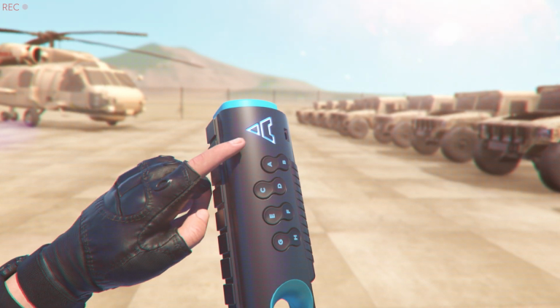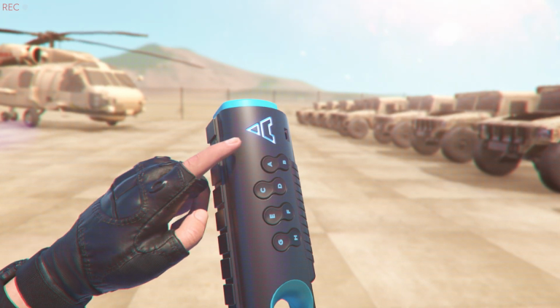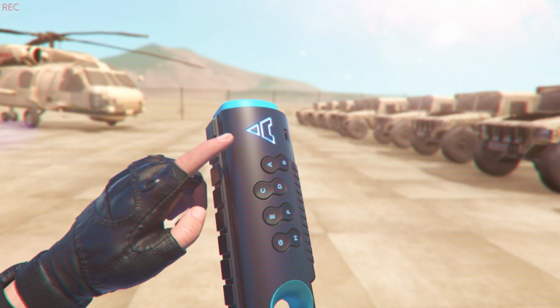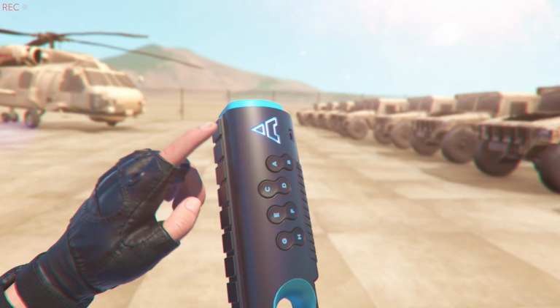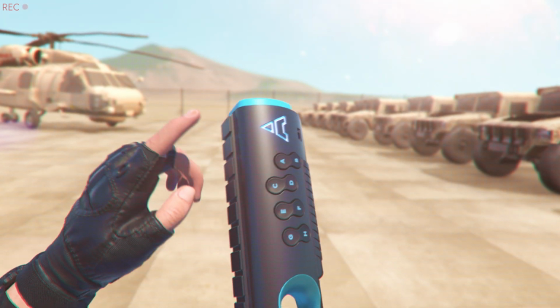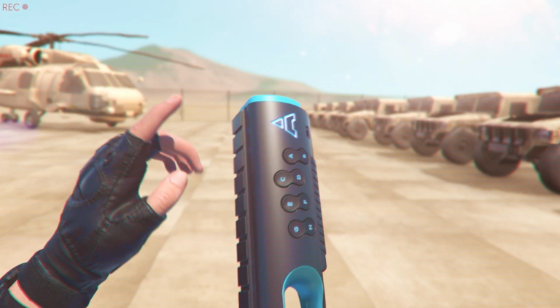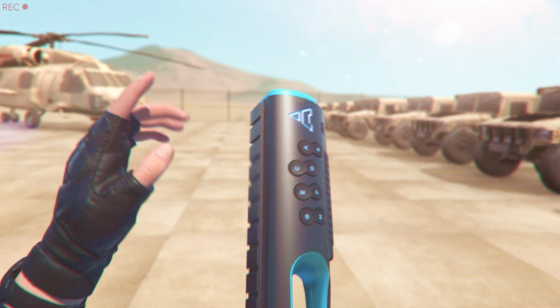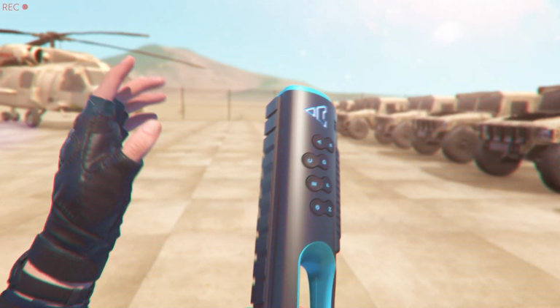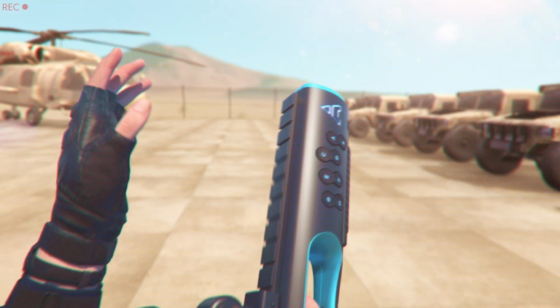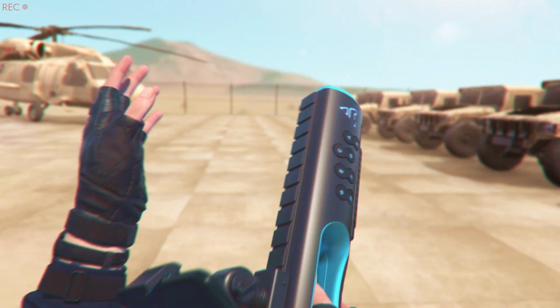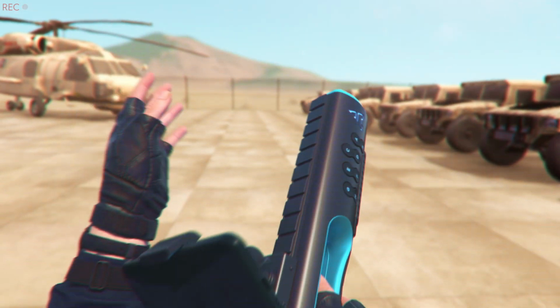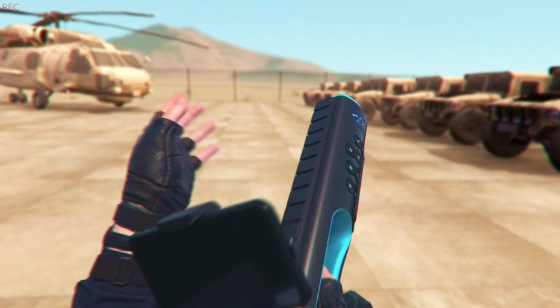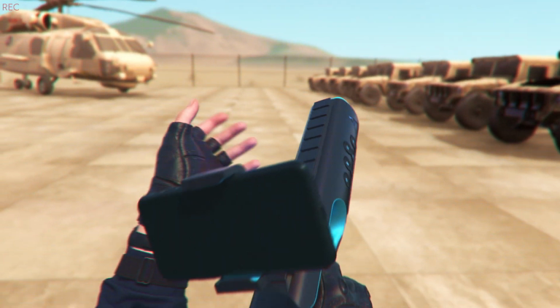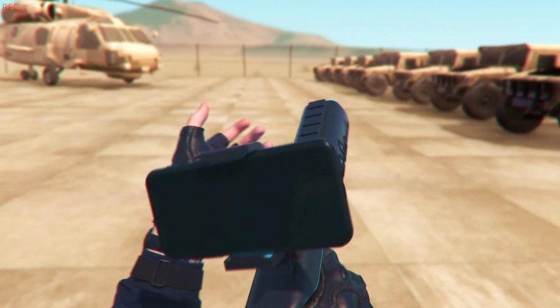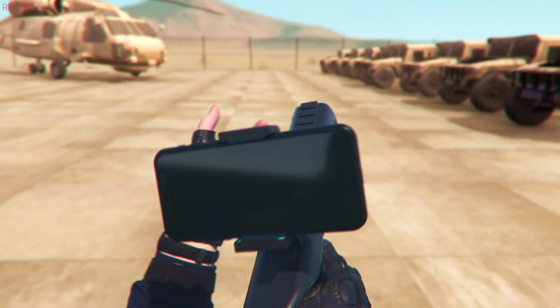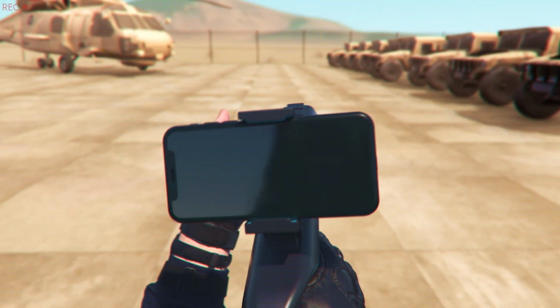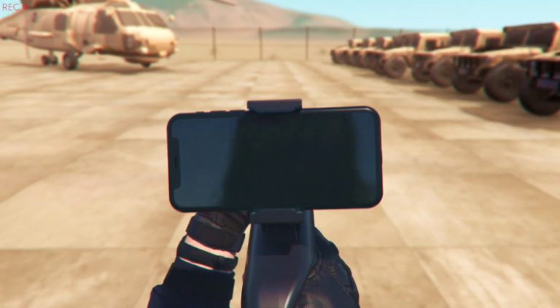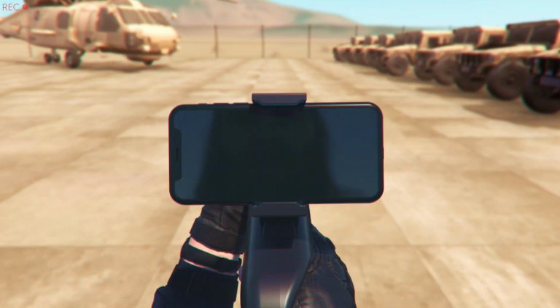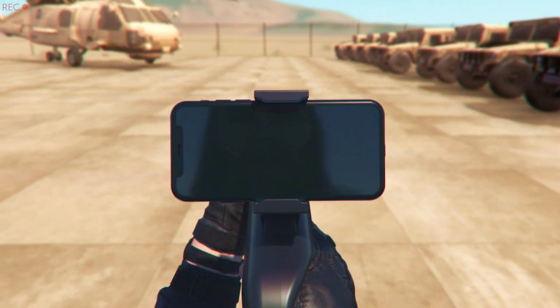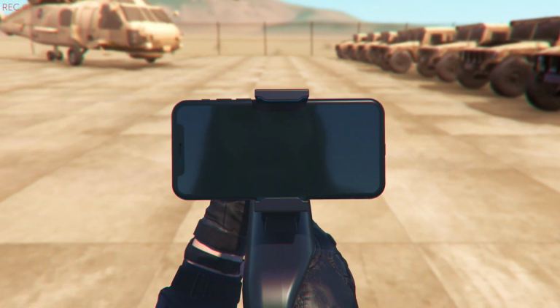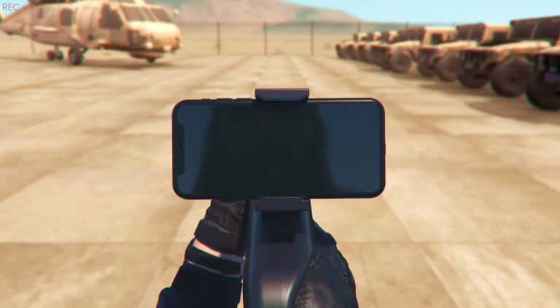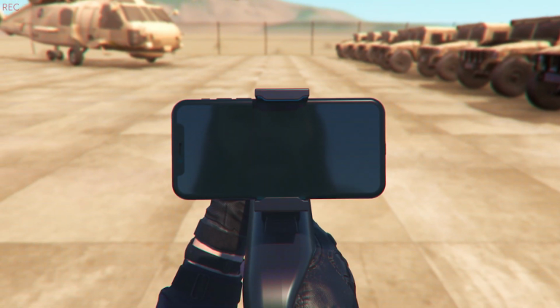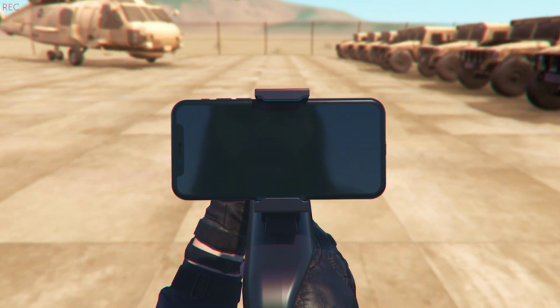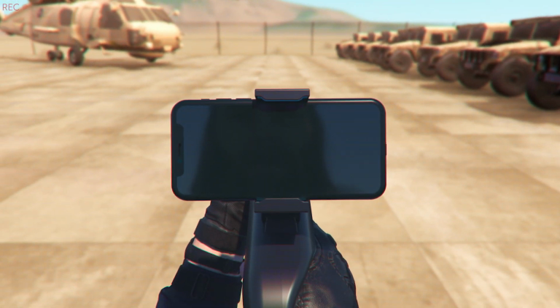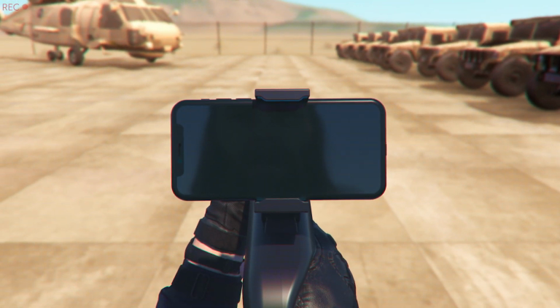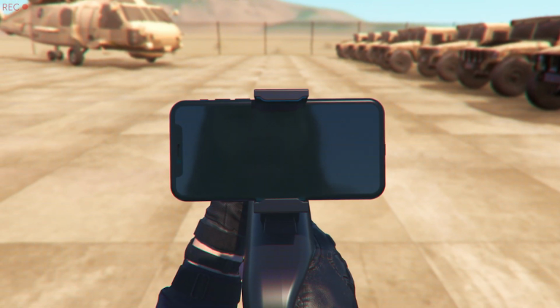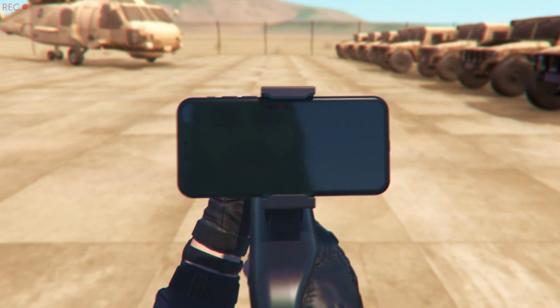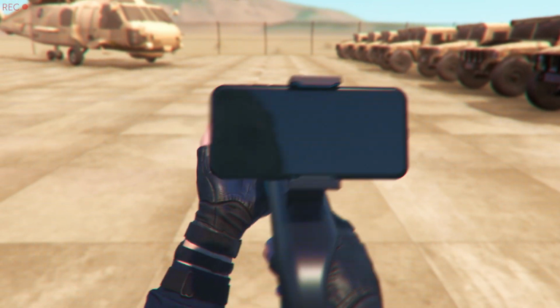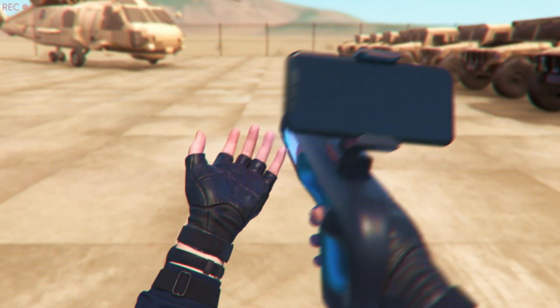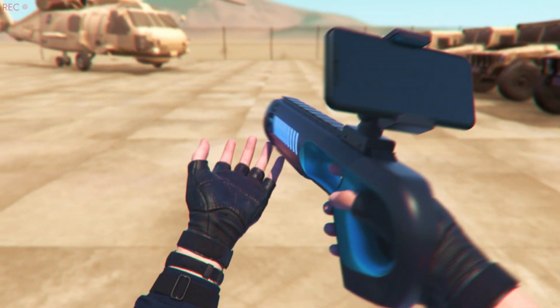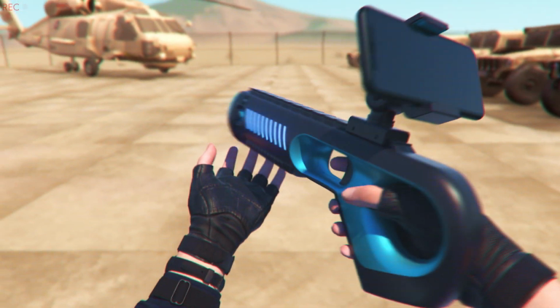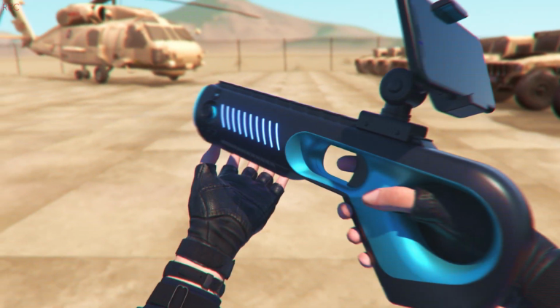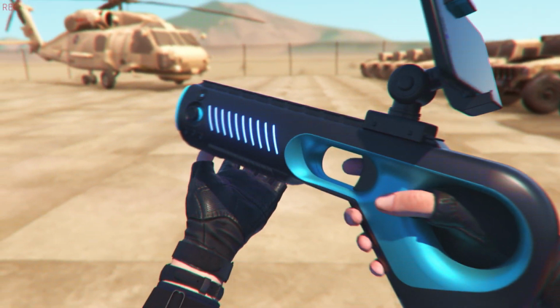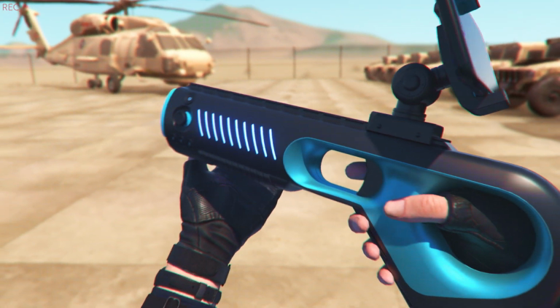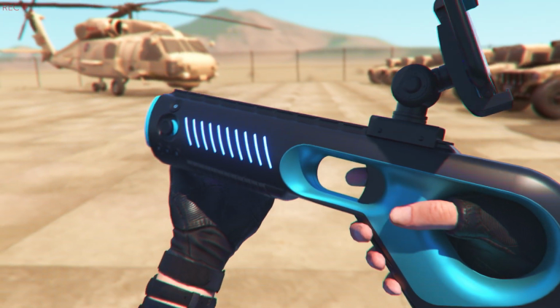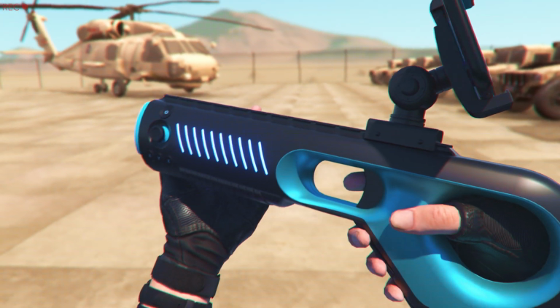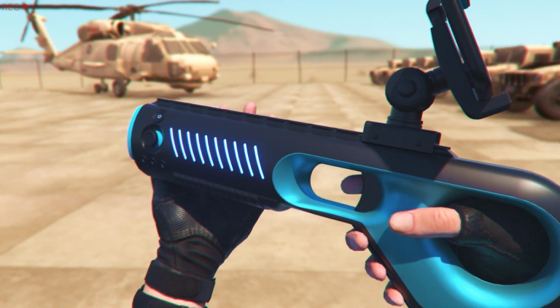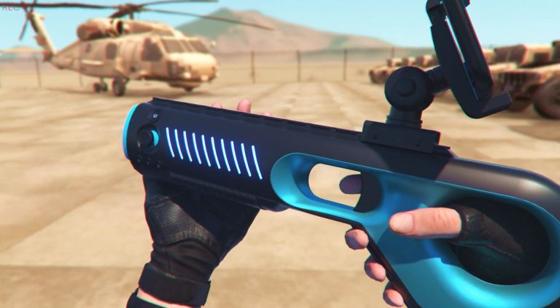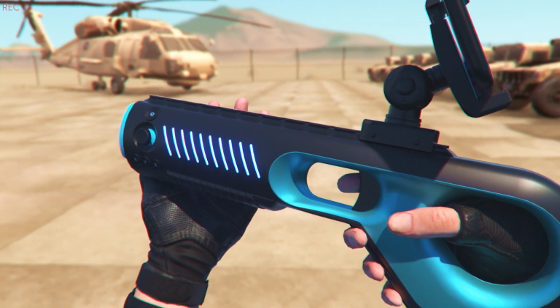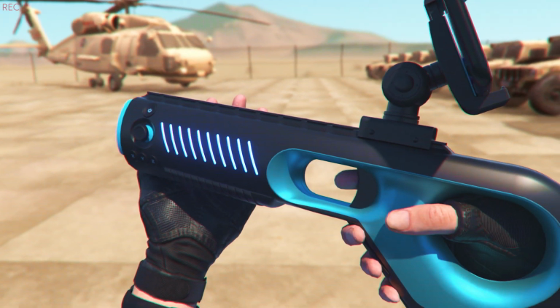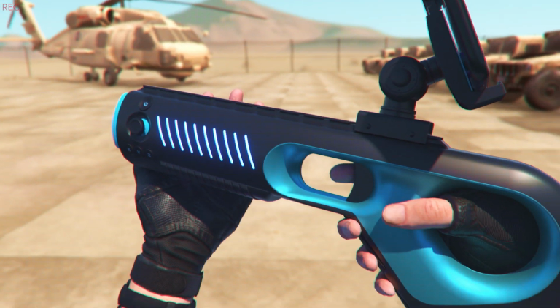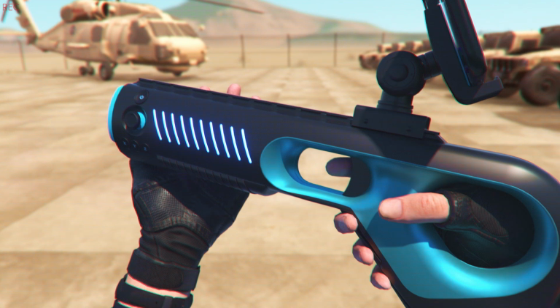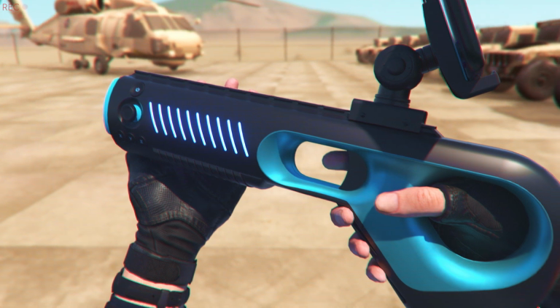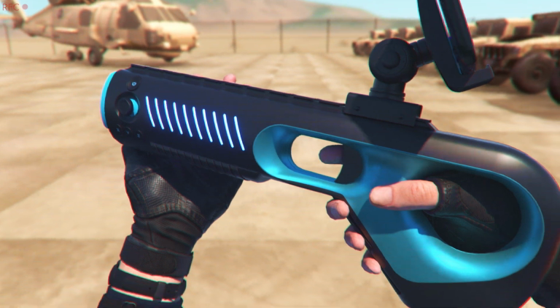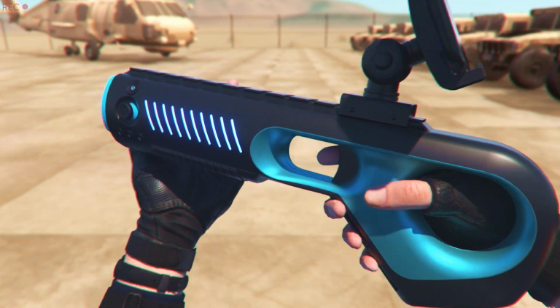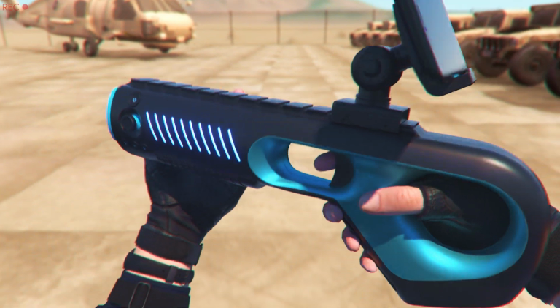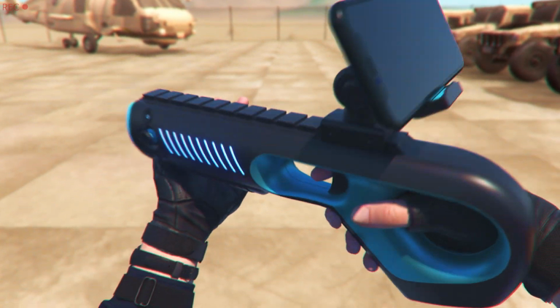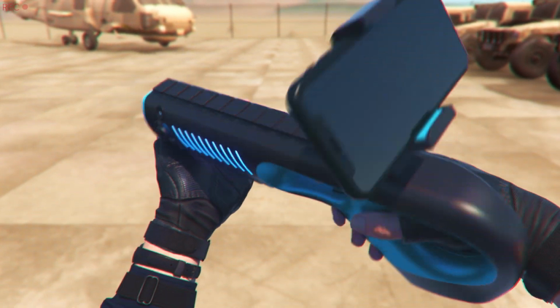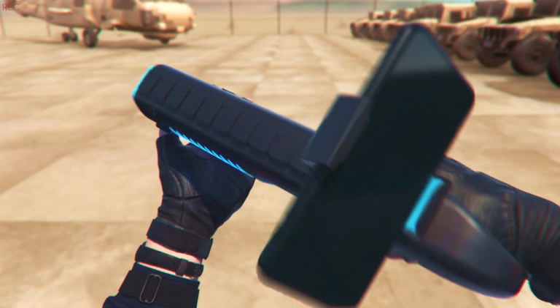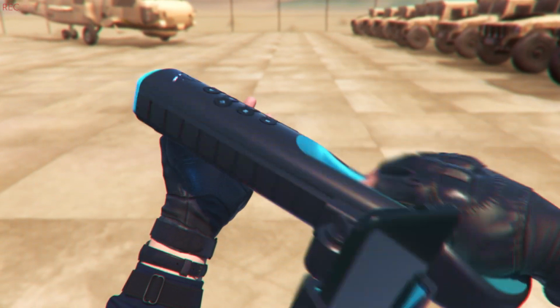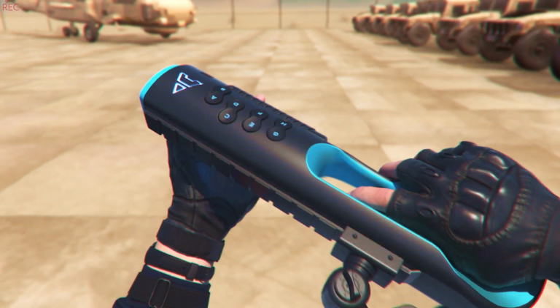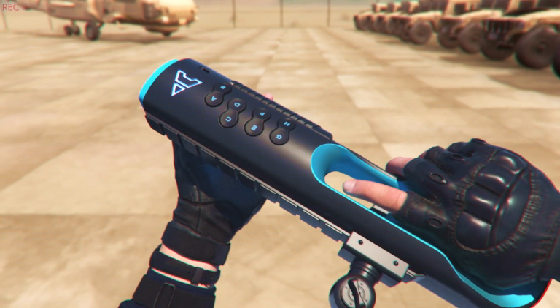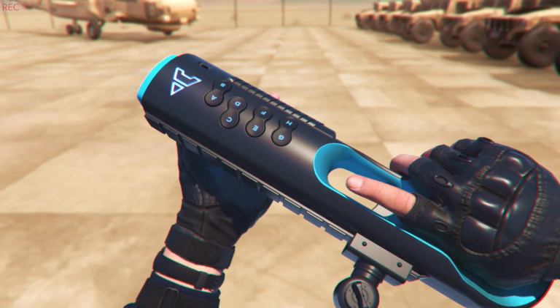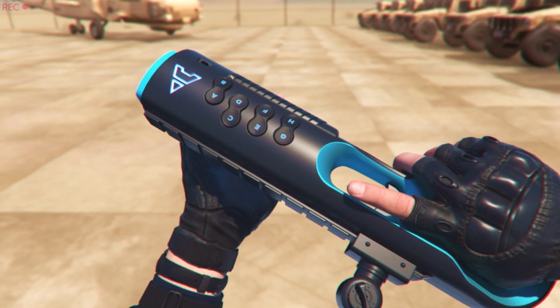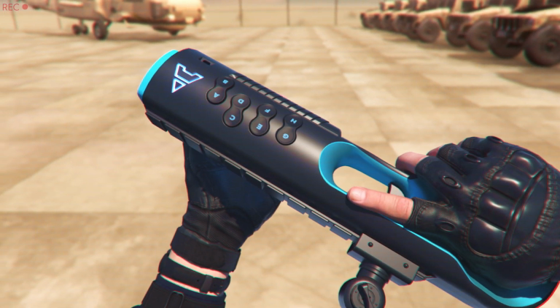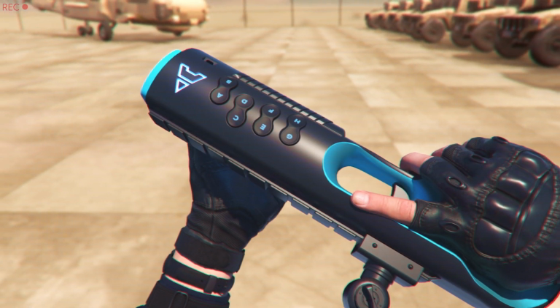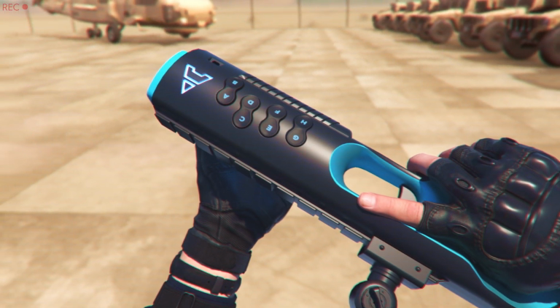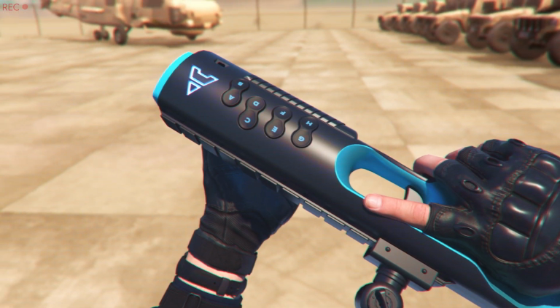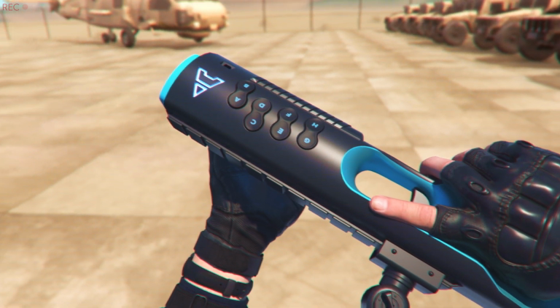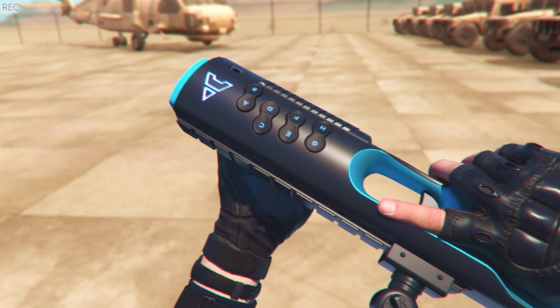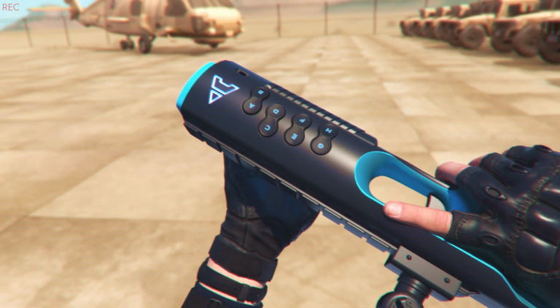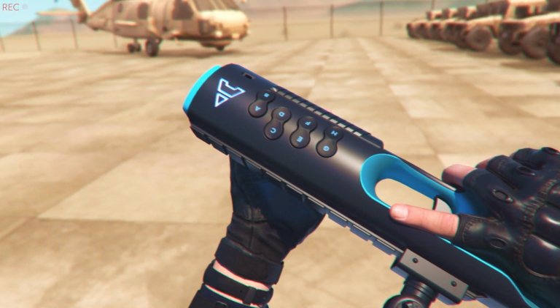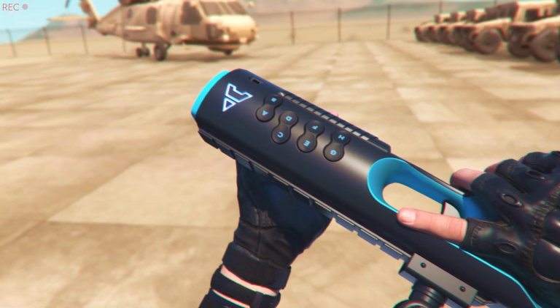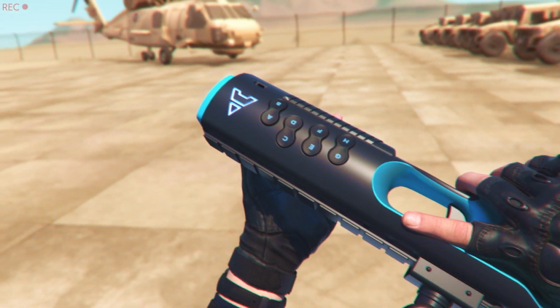The blaster works with hundreds of the best games. Tell them about the high-precision motion tracking. Right — the gyroscope.